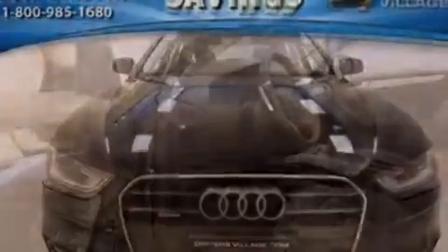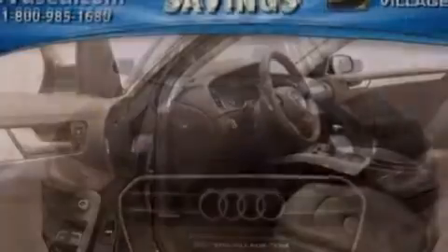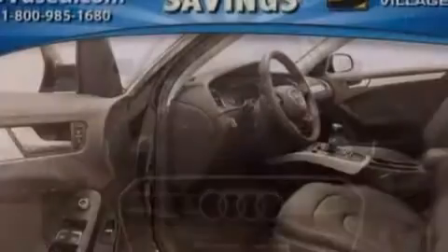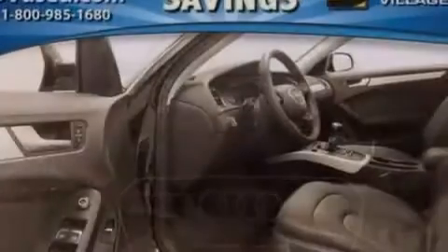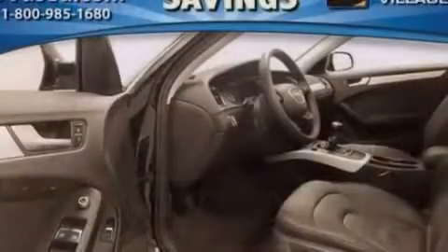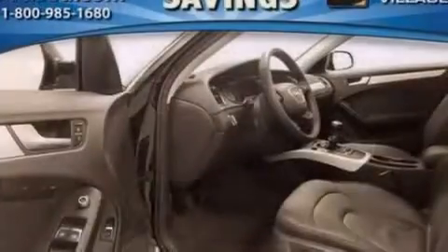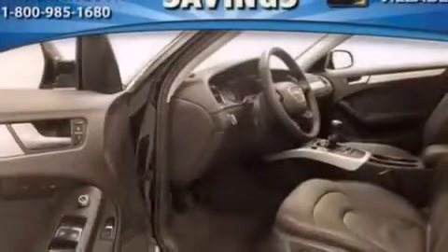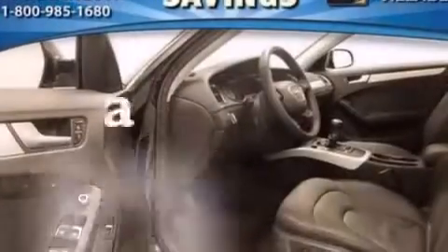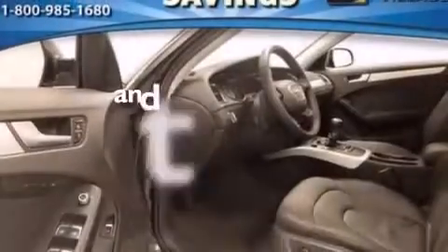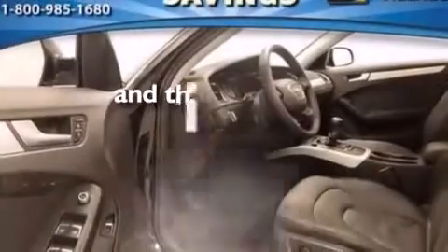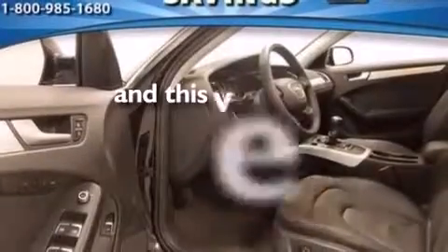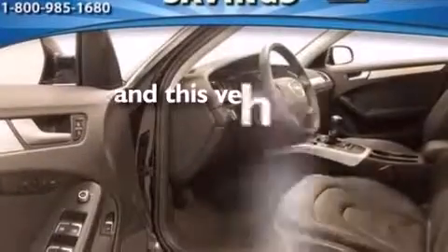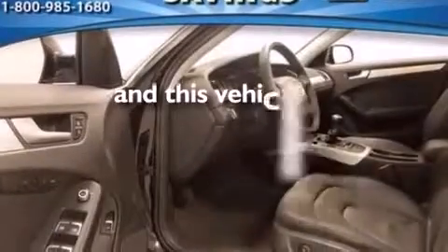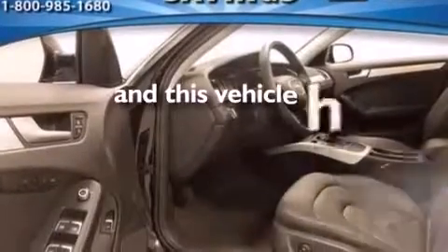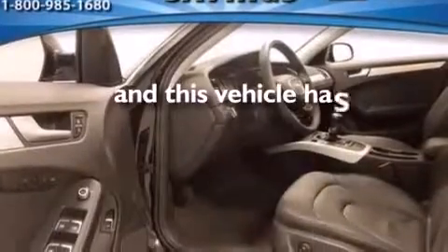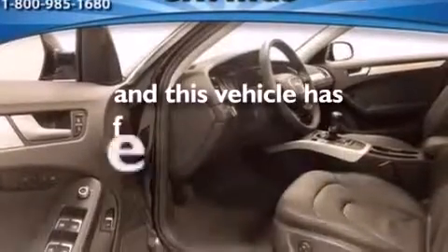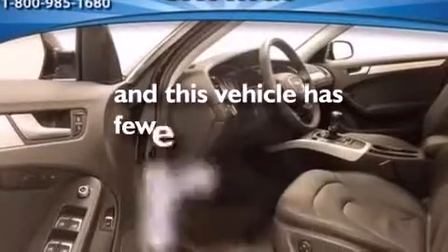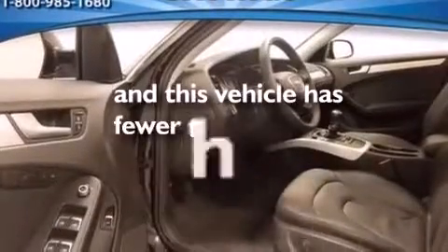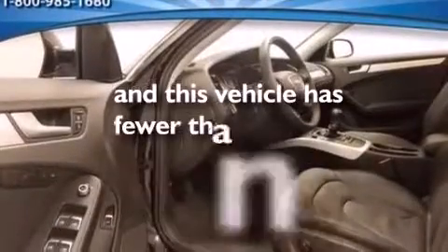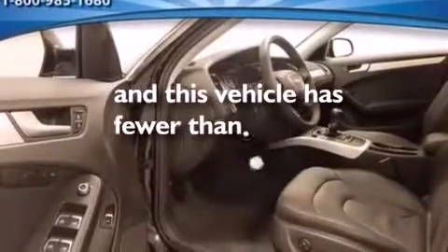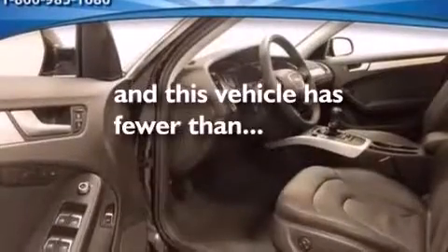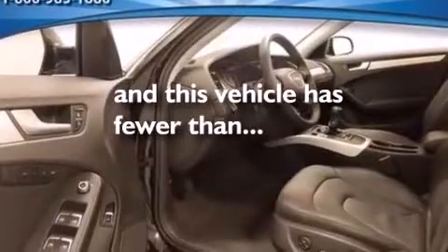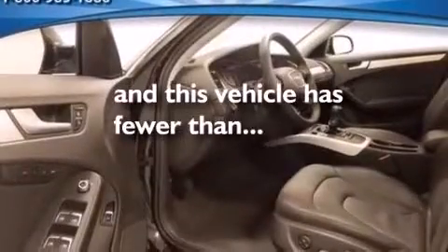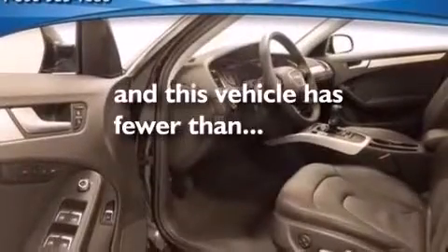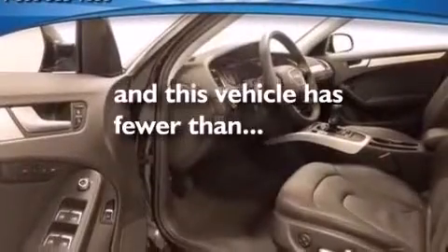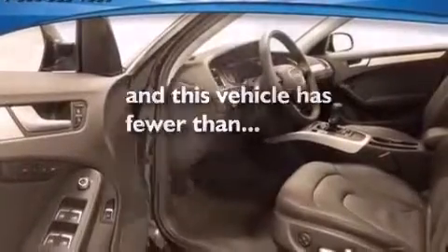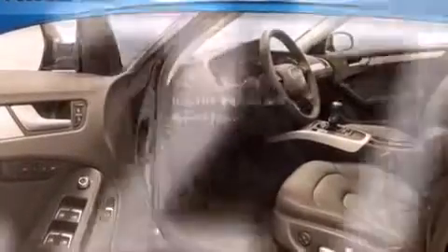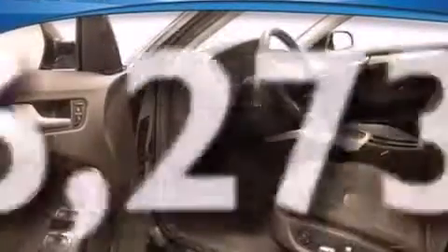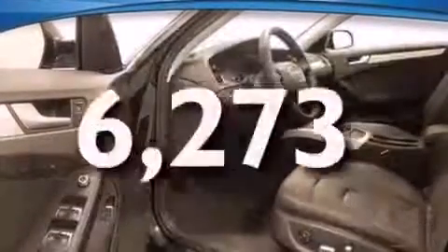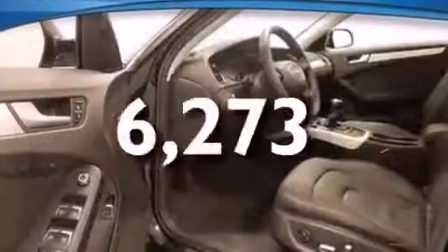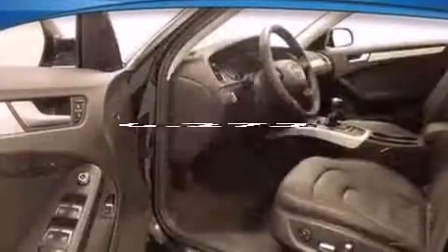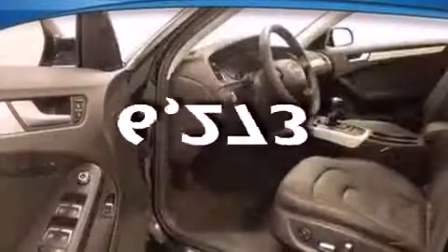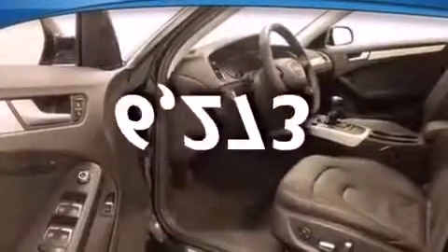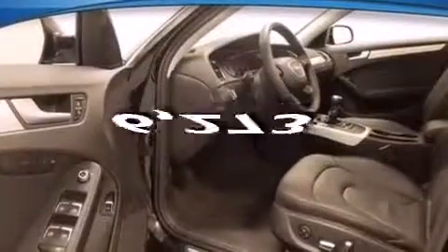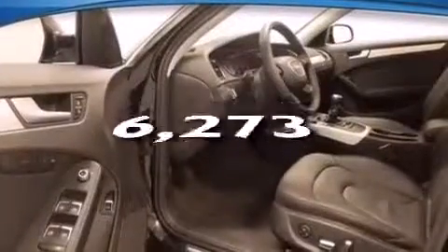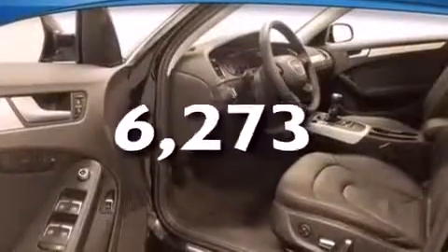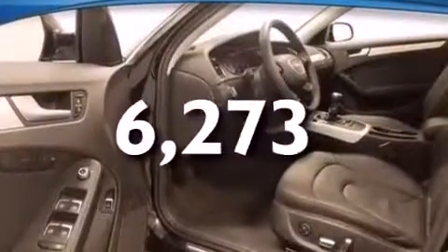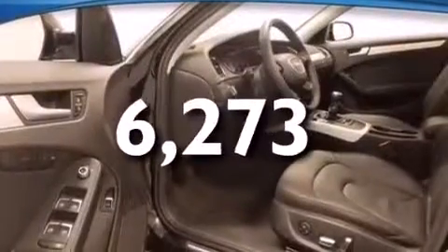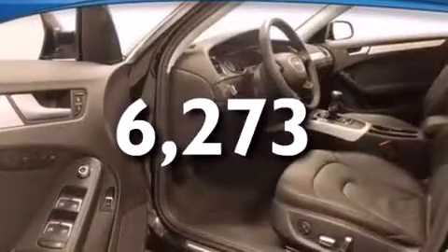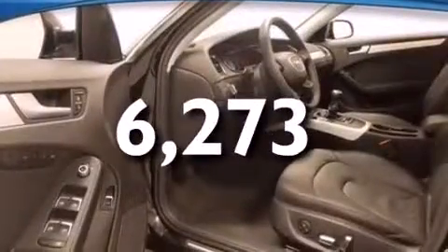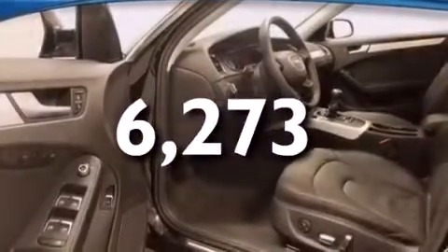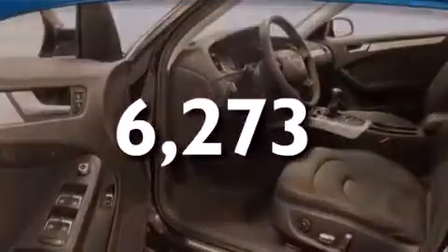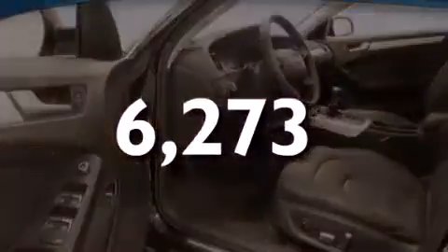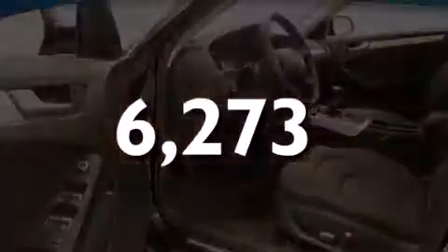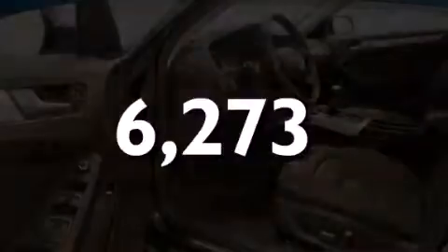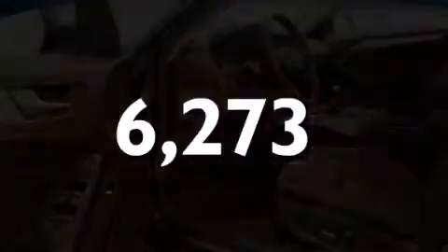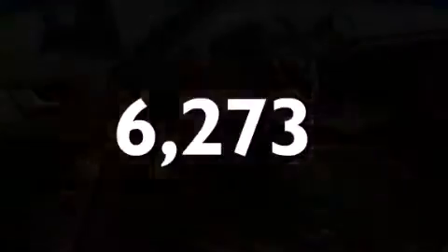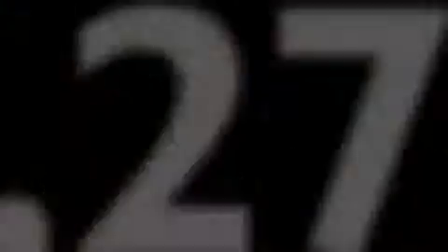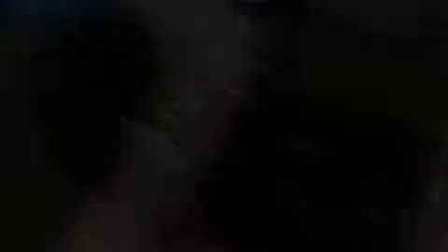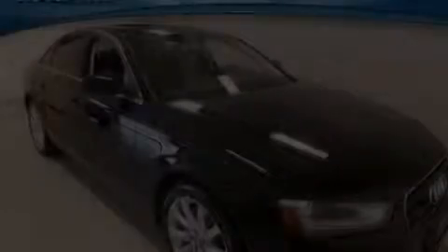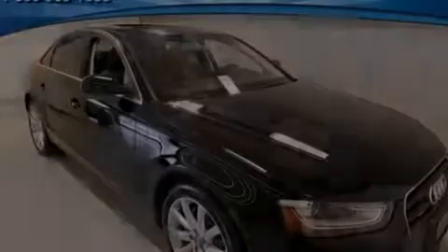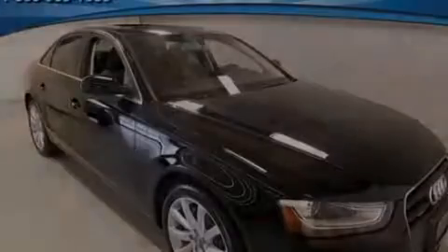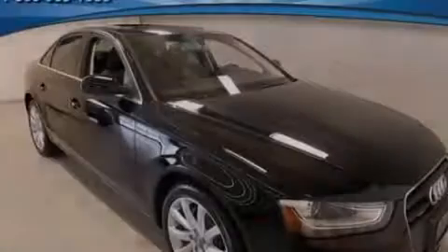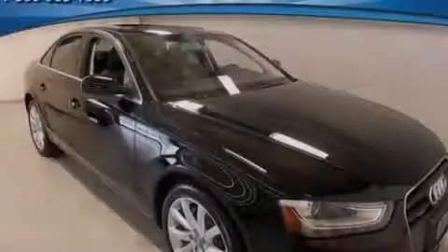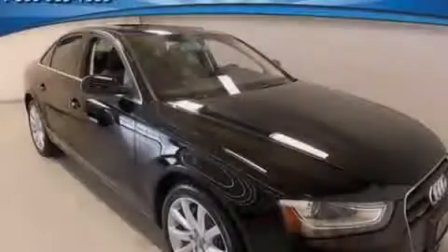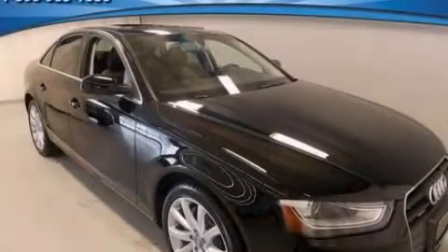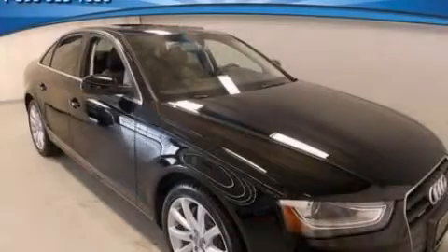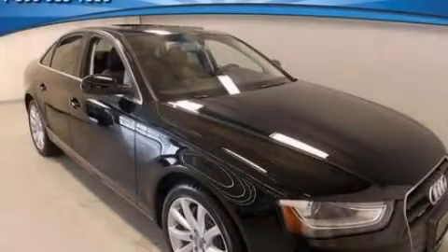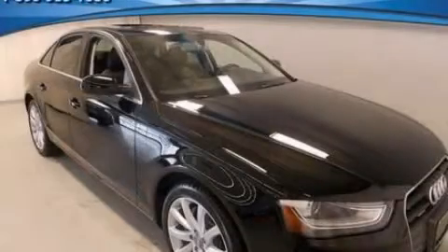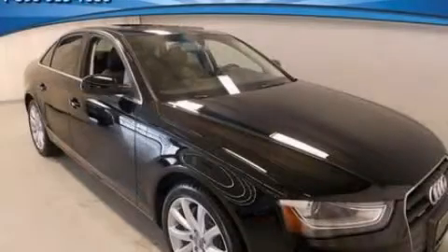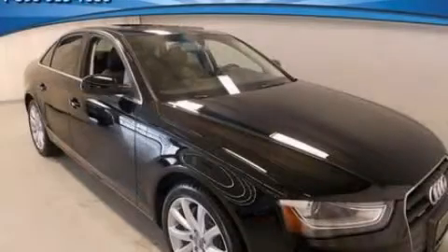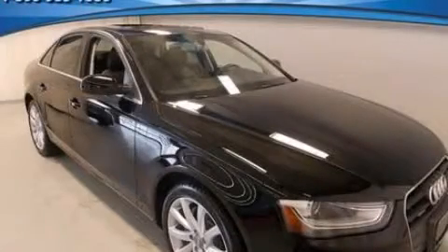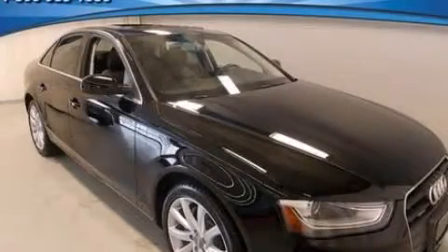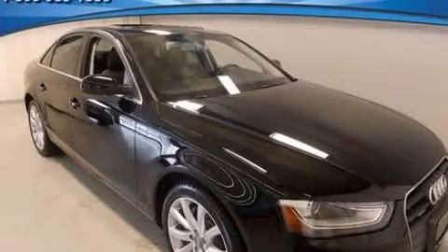This vehicle has fewer than 7,000 miles on the odometer. Please call us today for more information on this great vehicle.